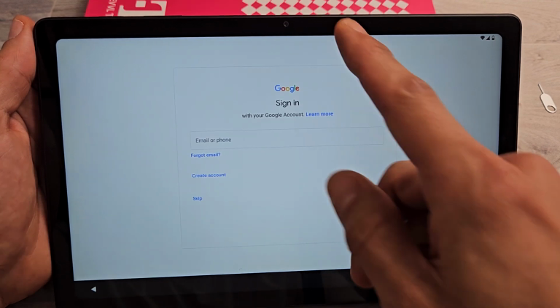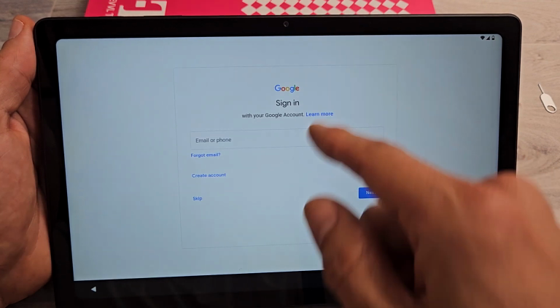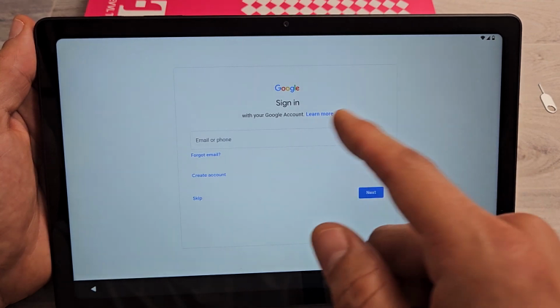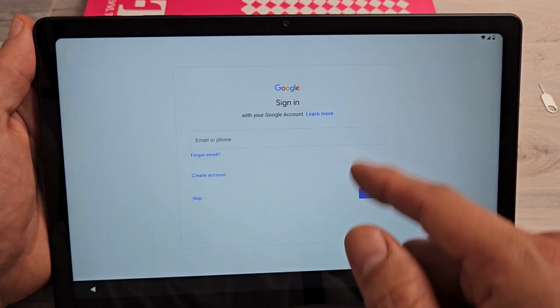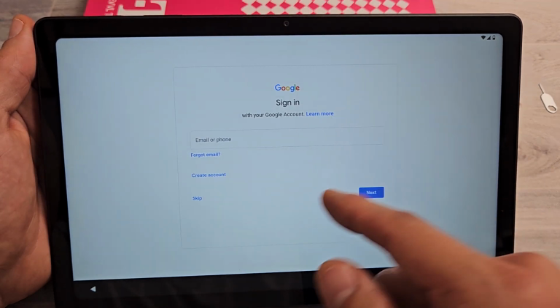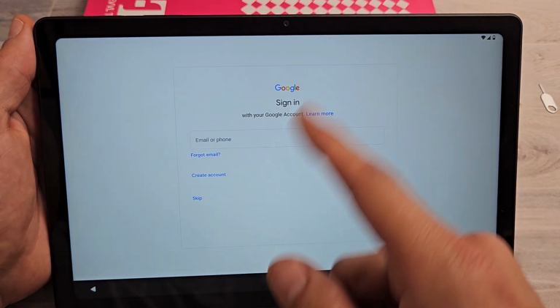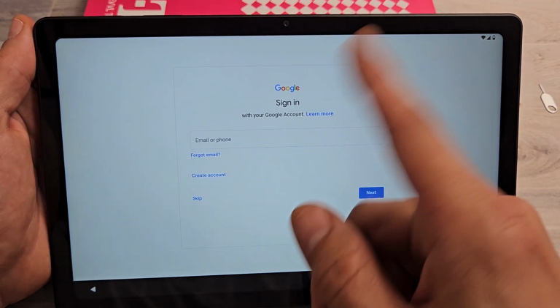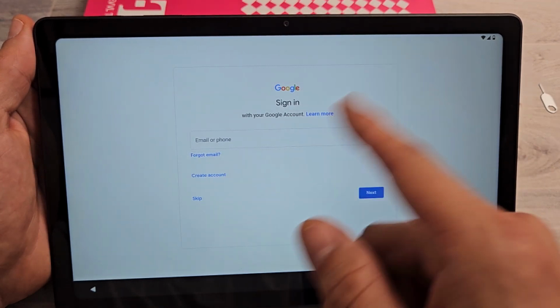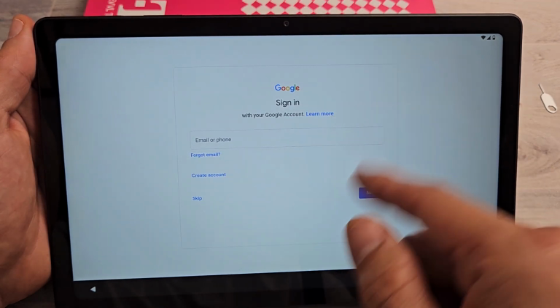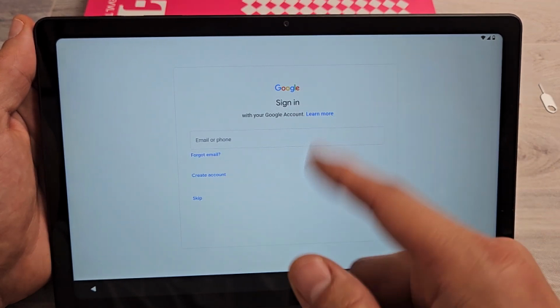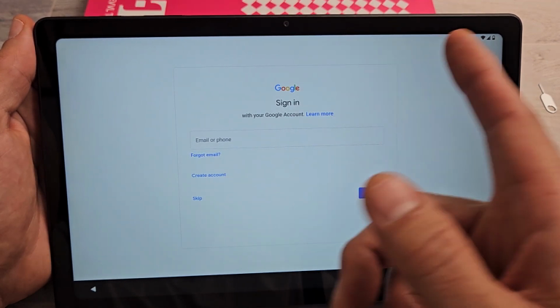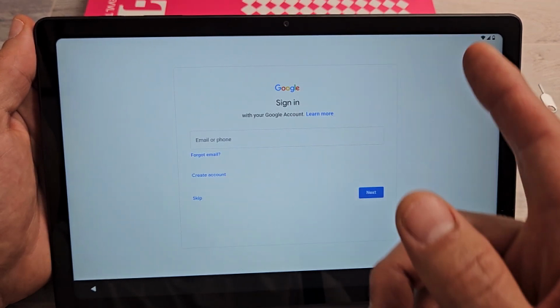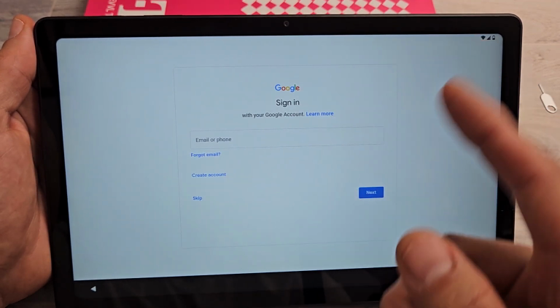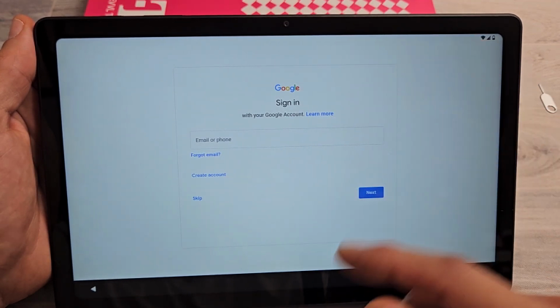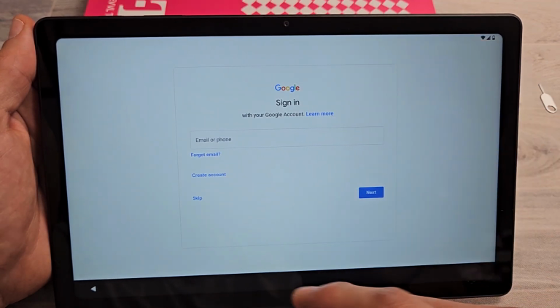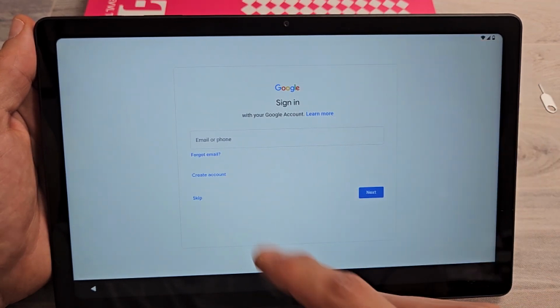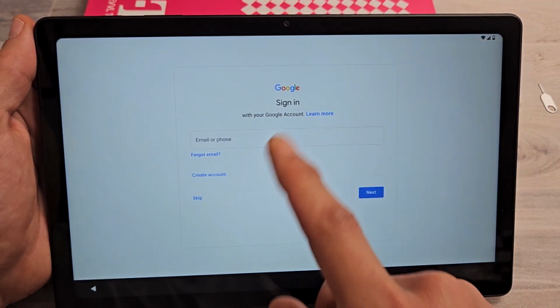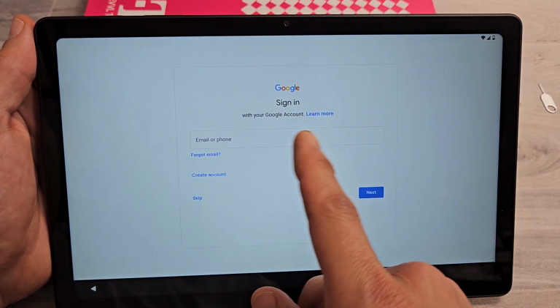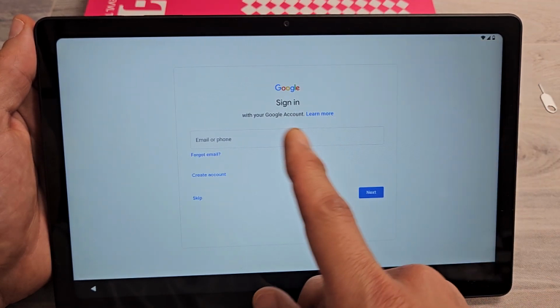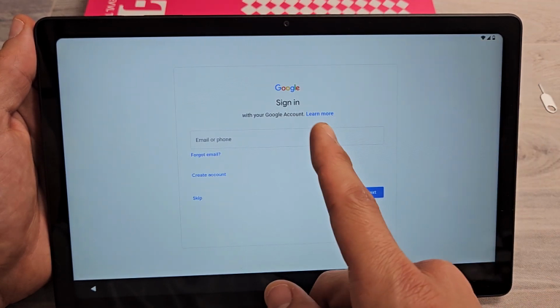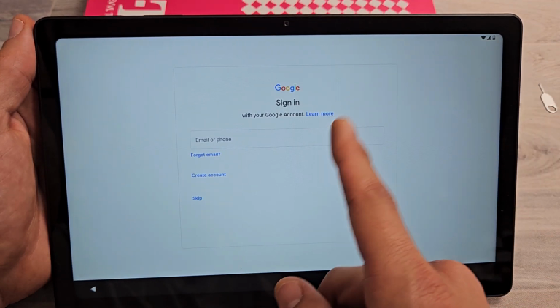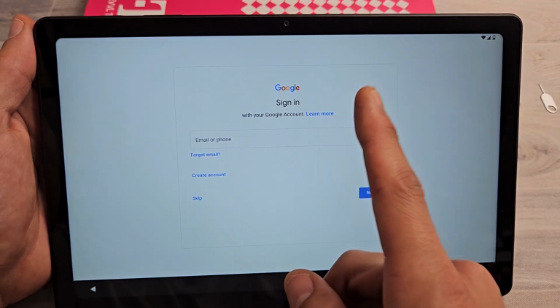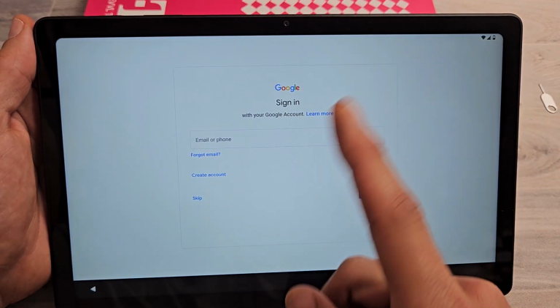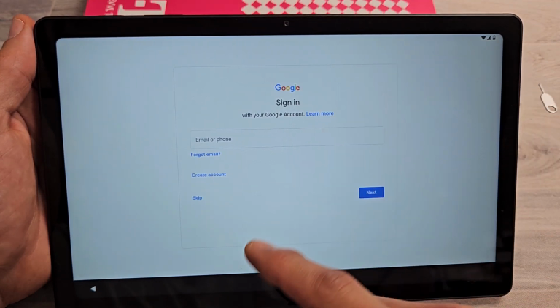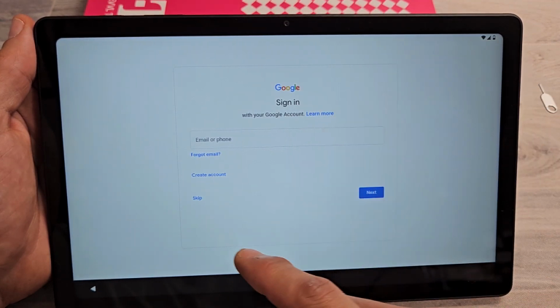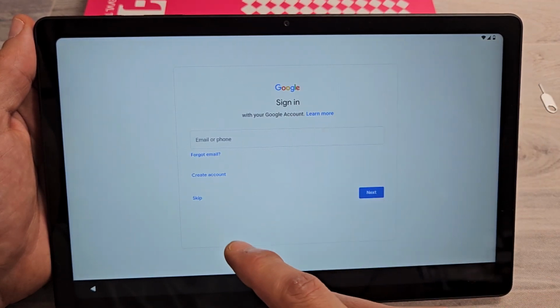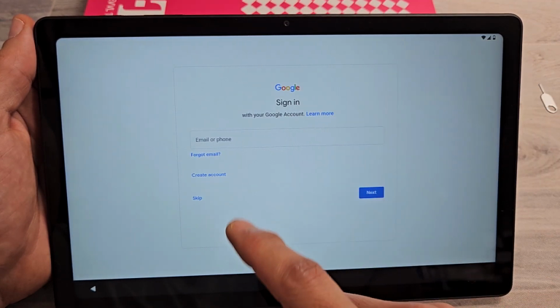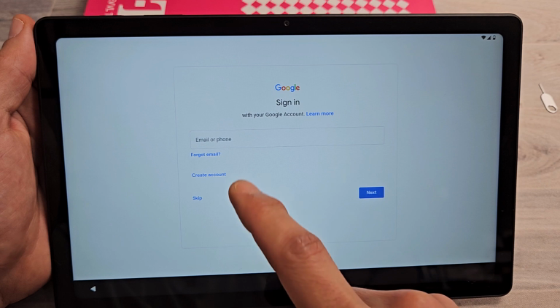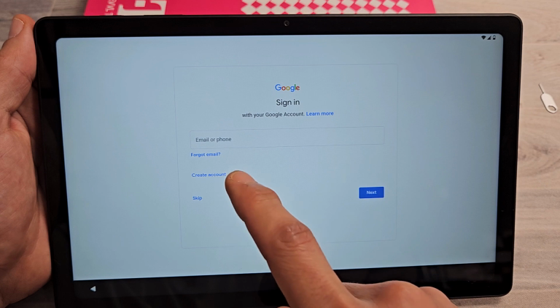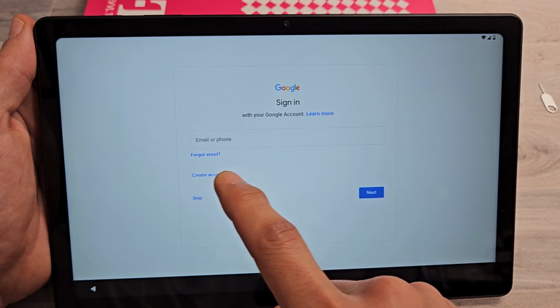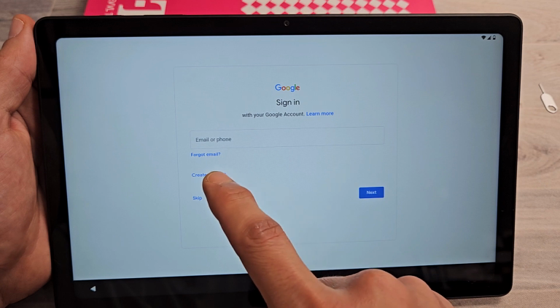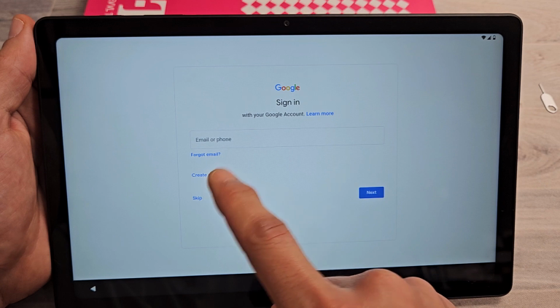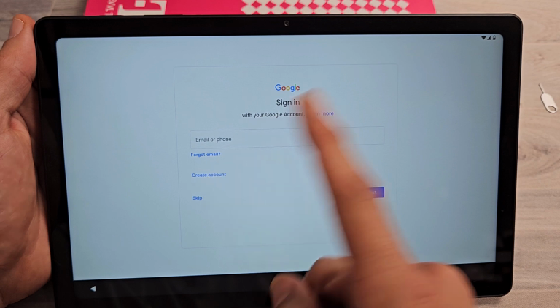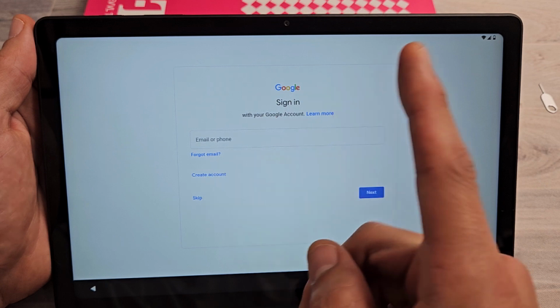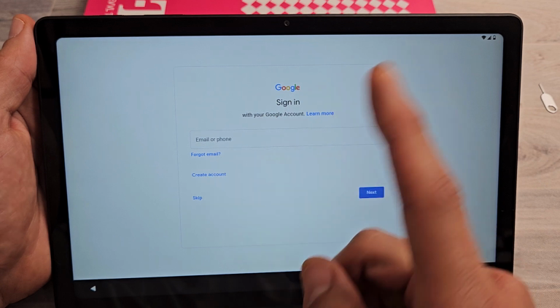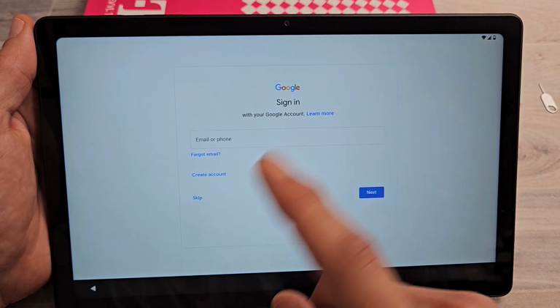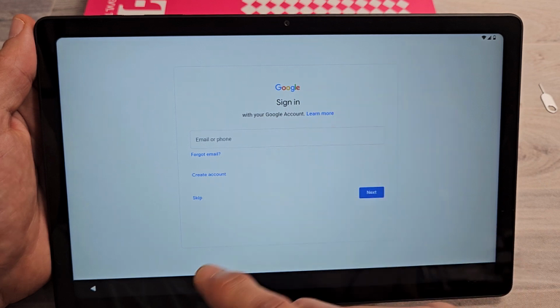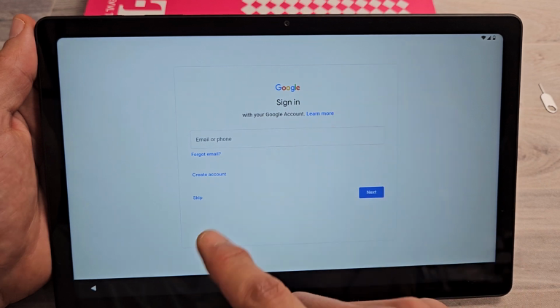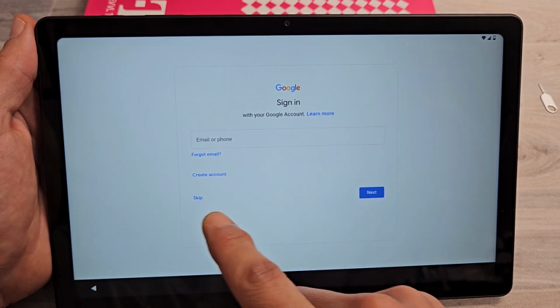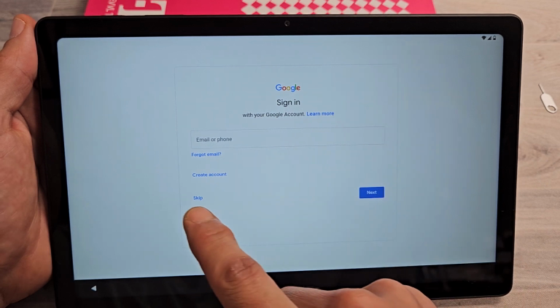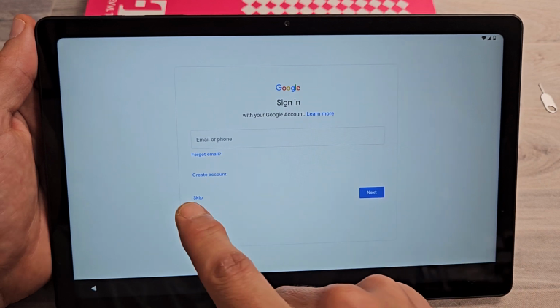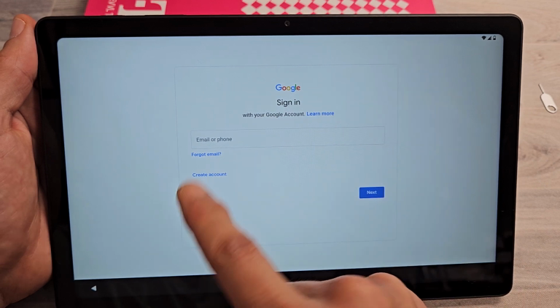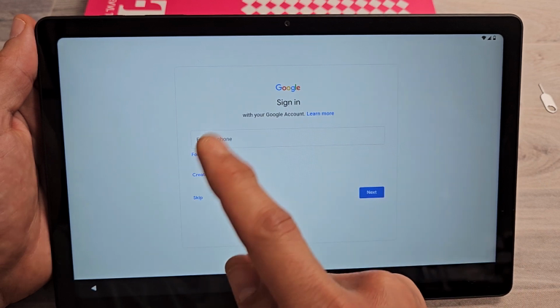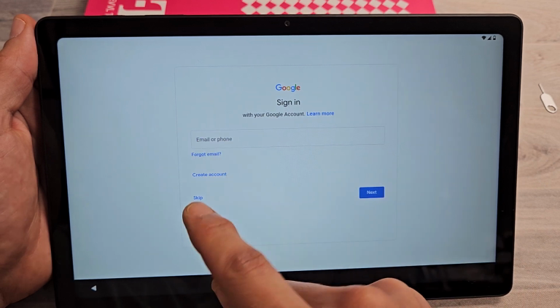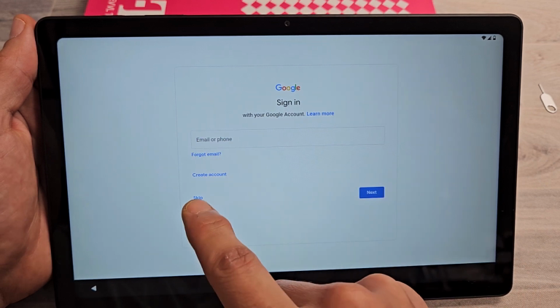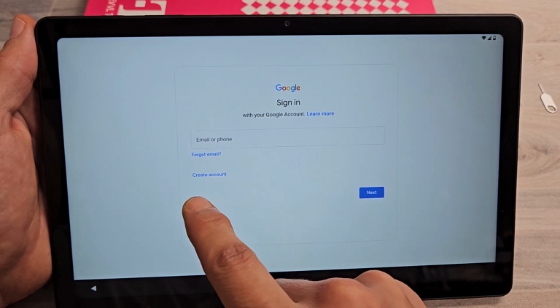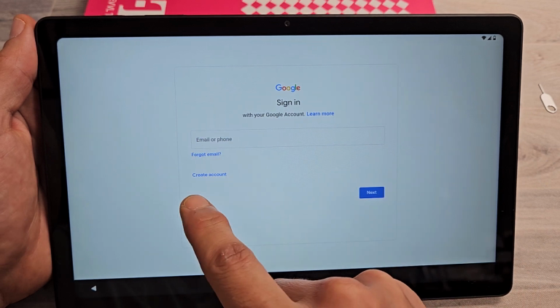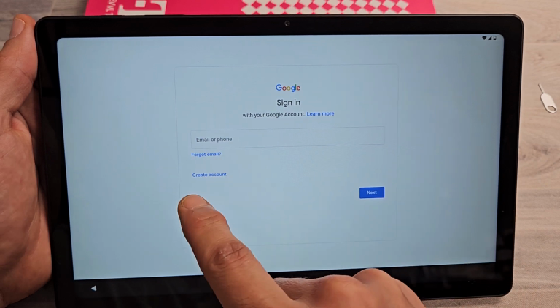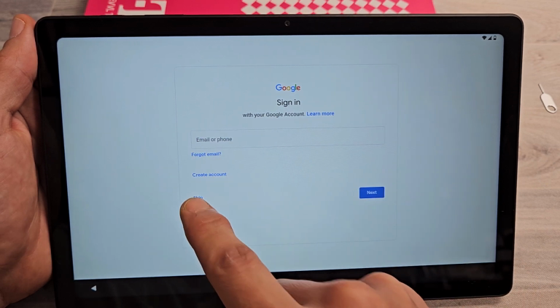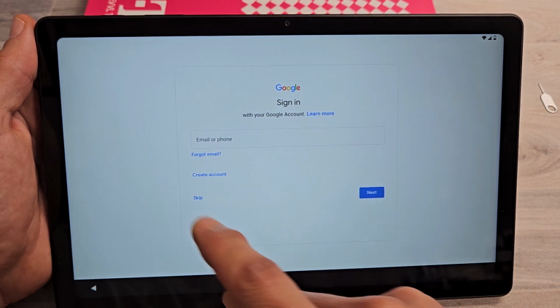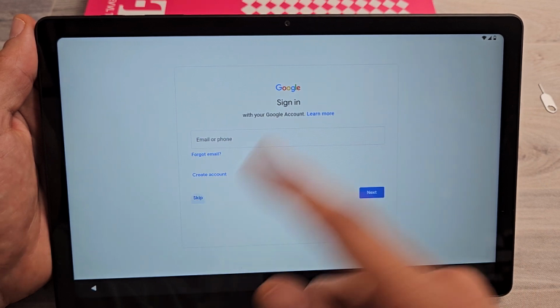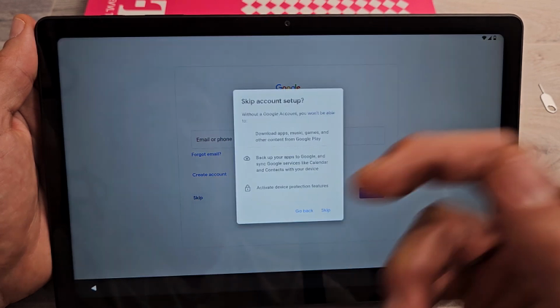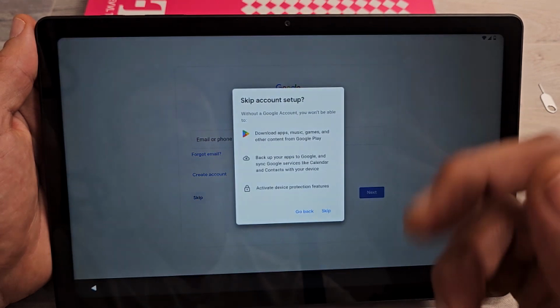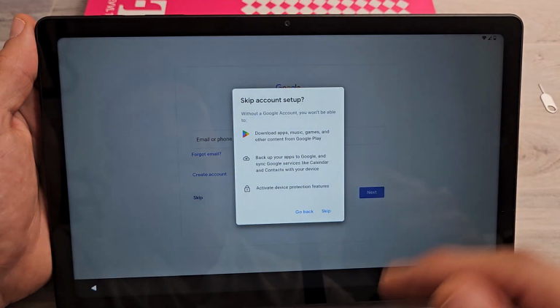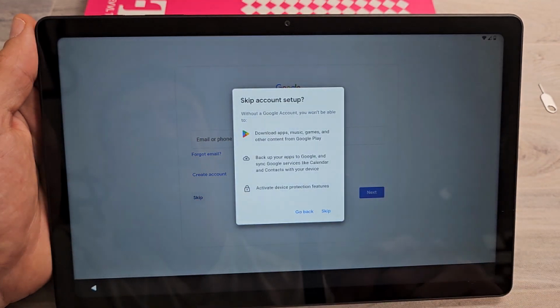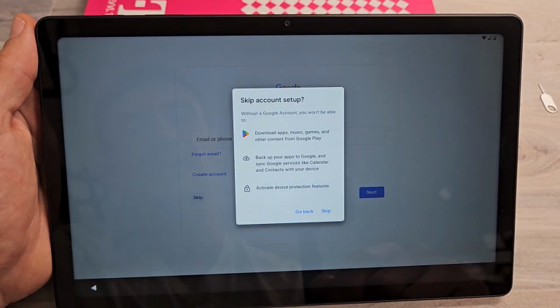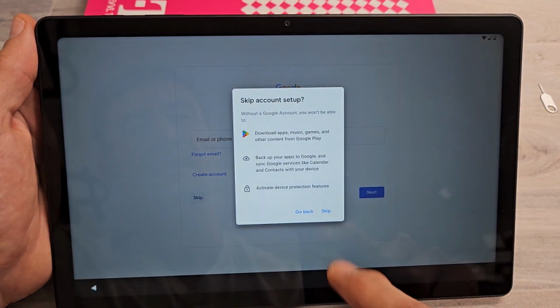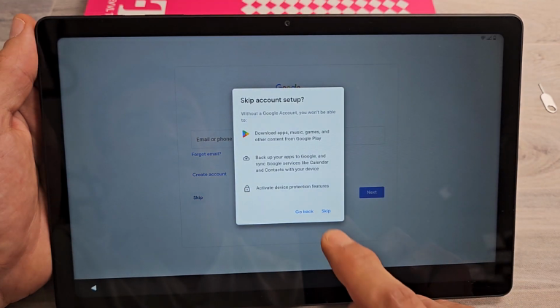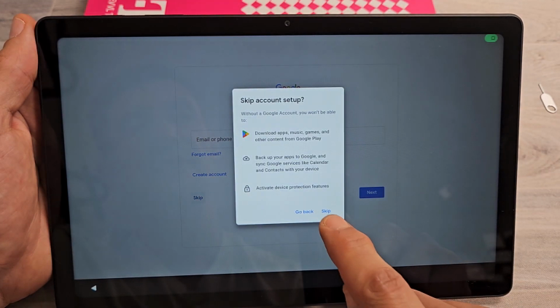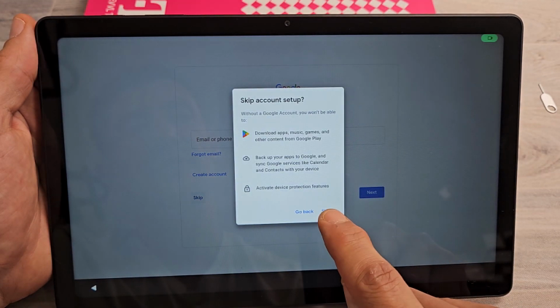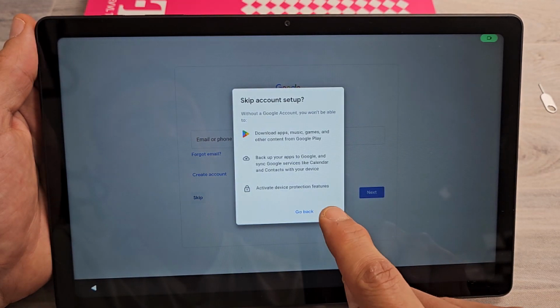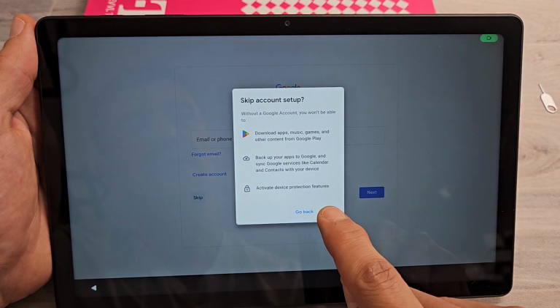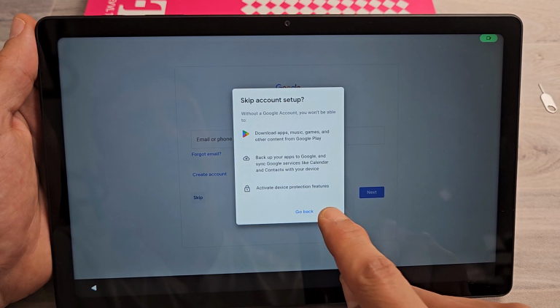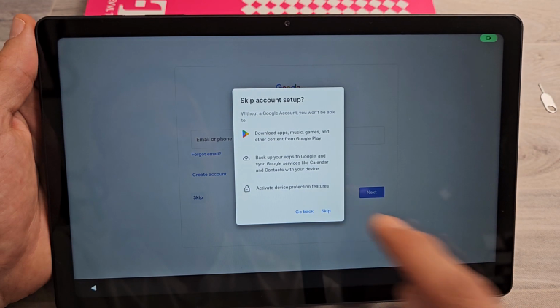Google sign-in — basically your Gmail. You can sign in now, create an account, or skip and sign in later if you wish.